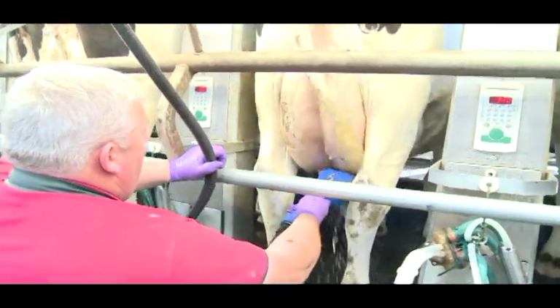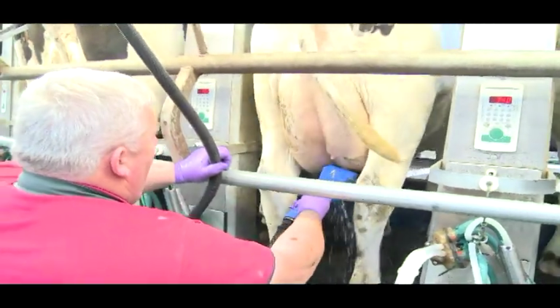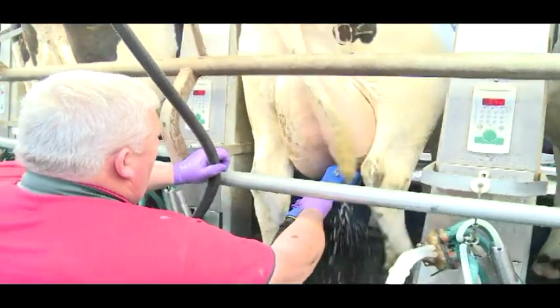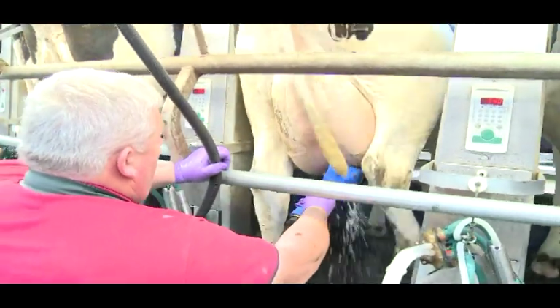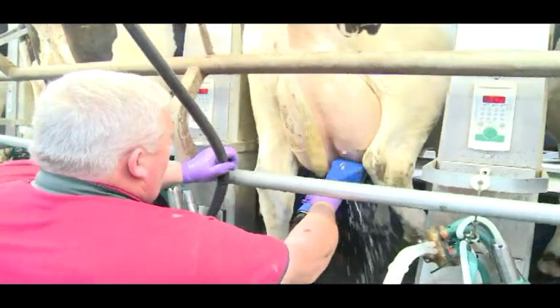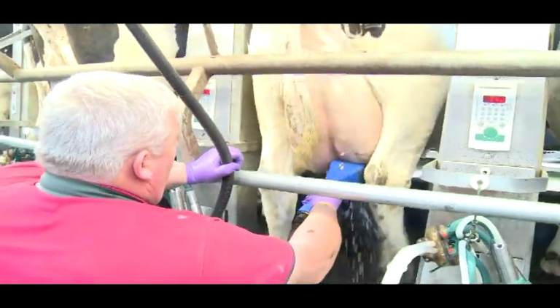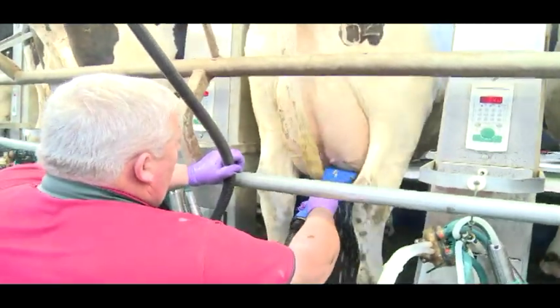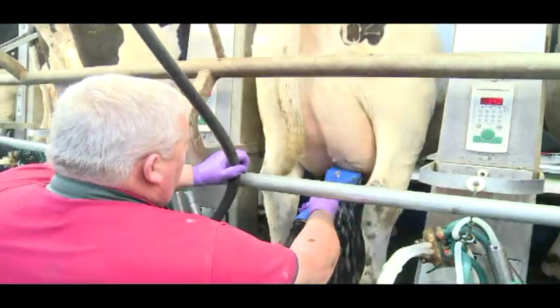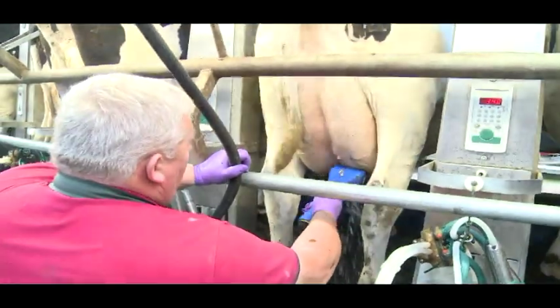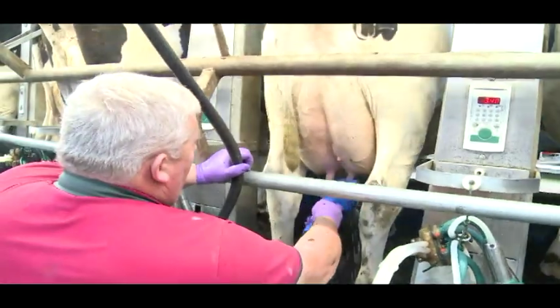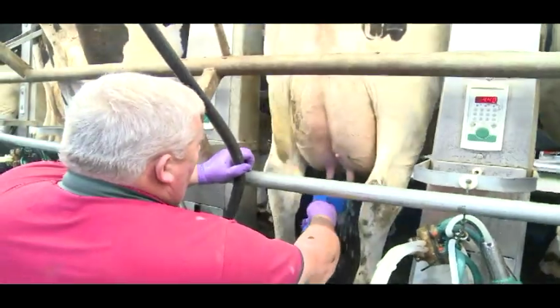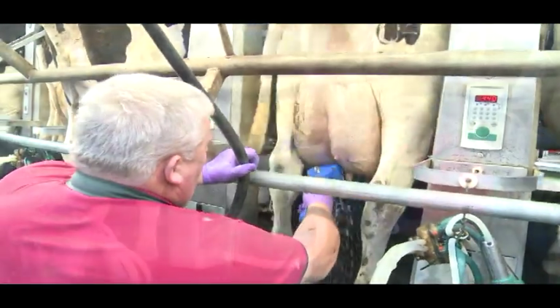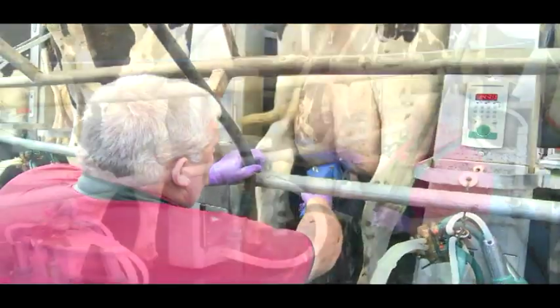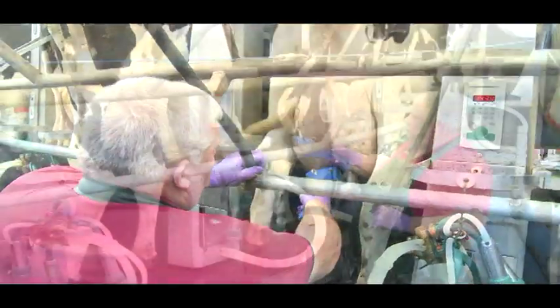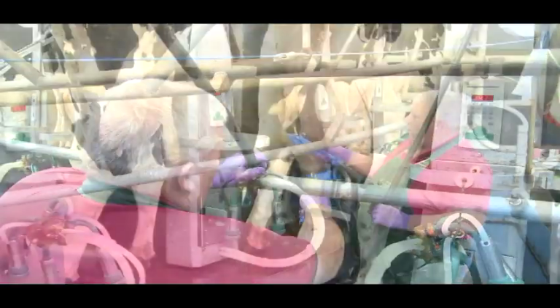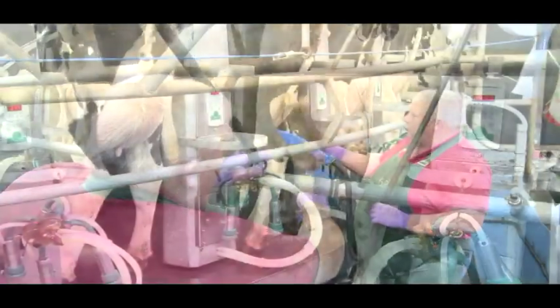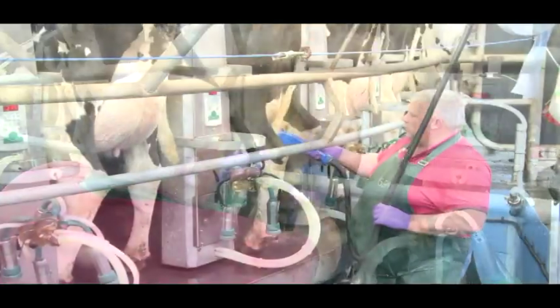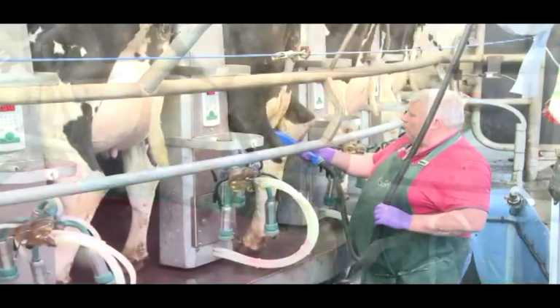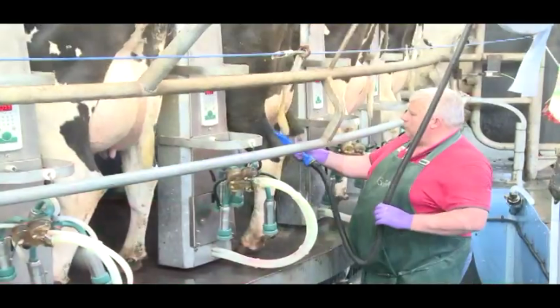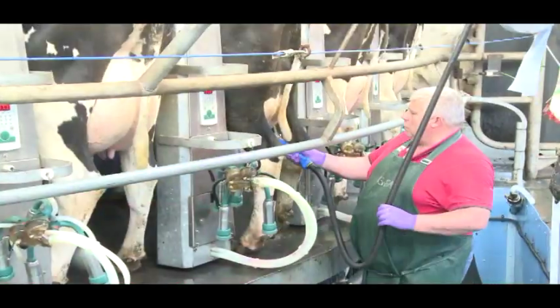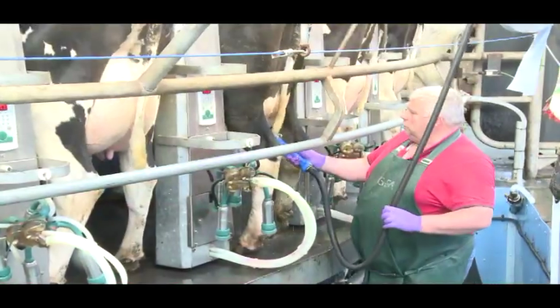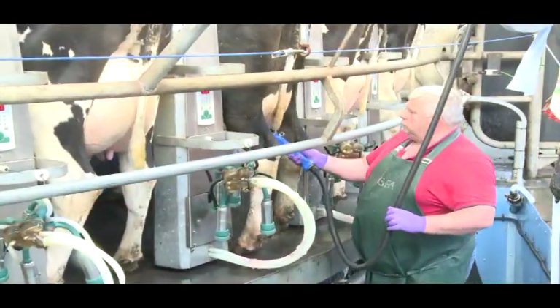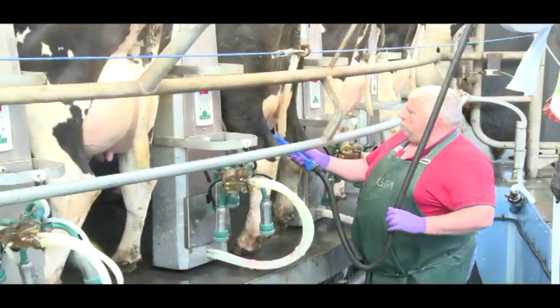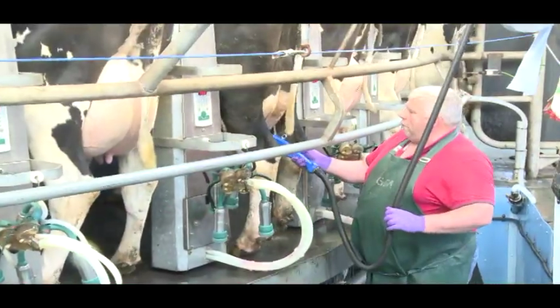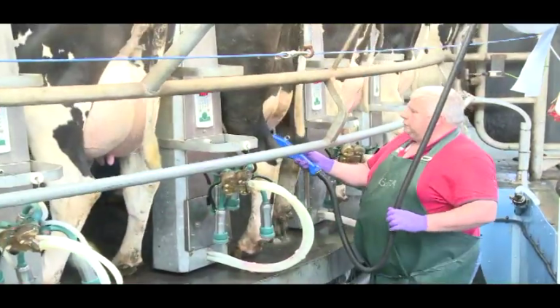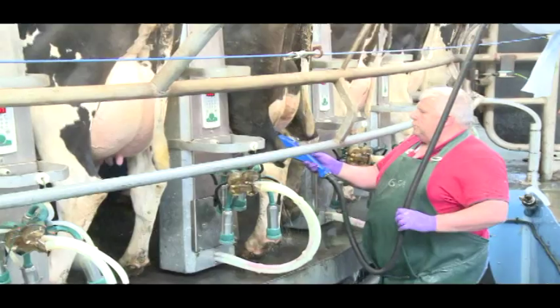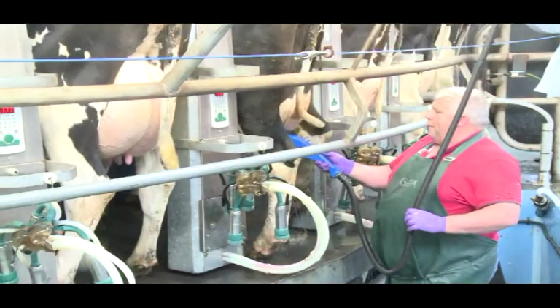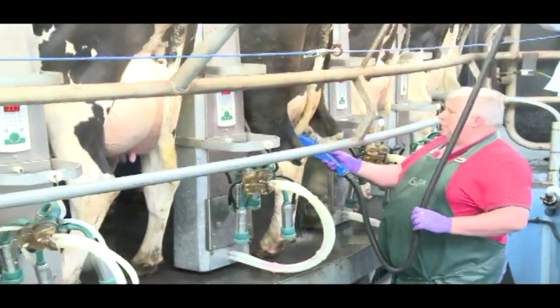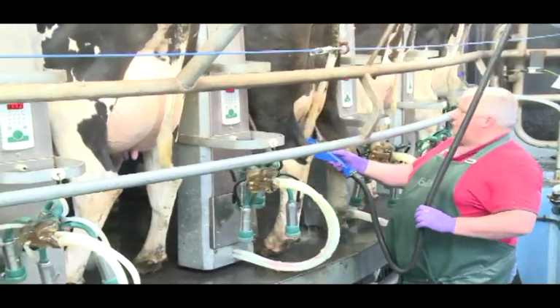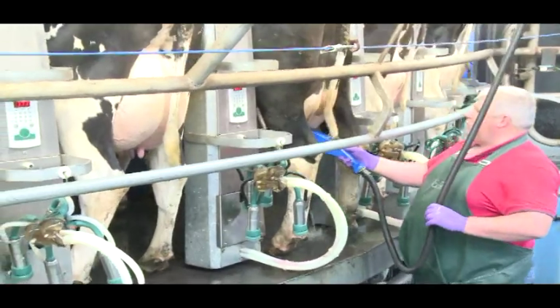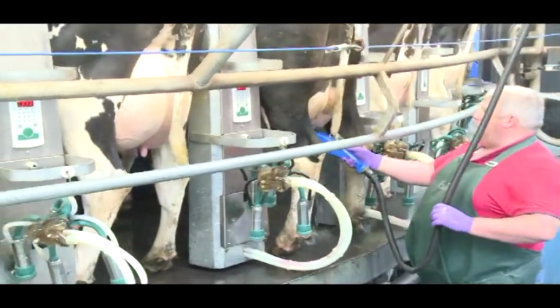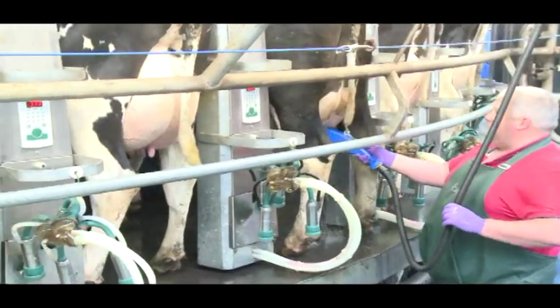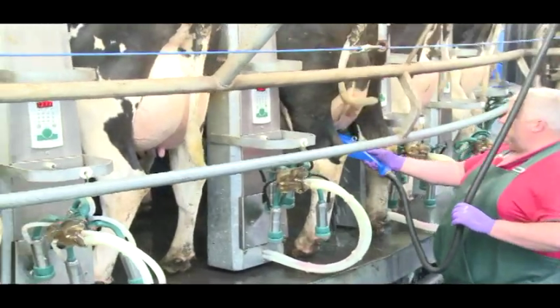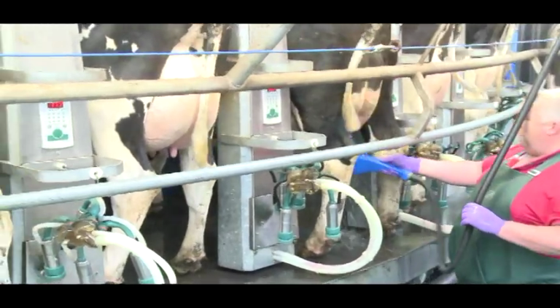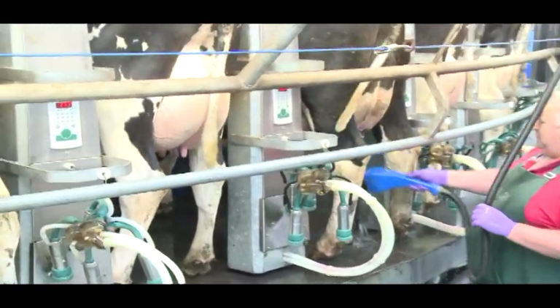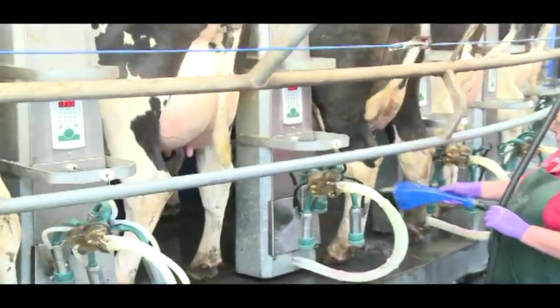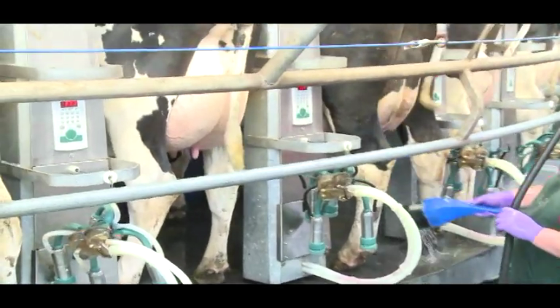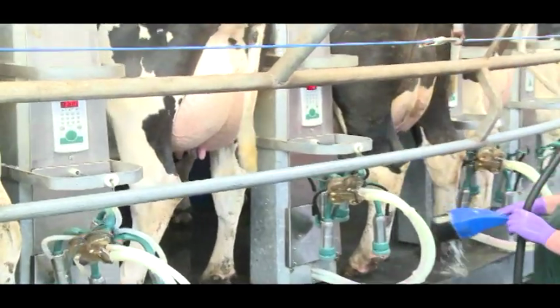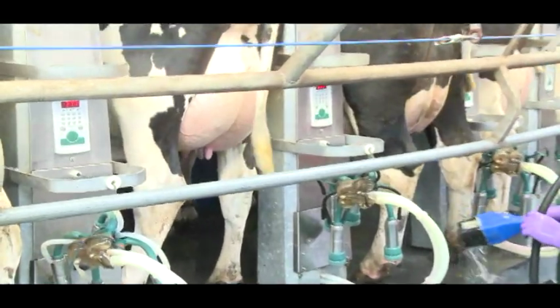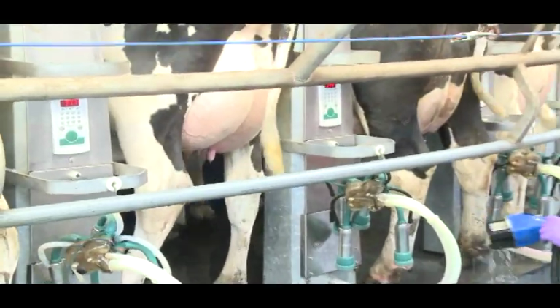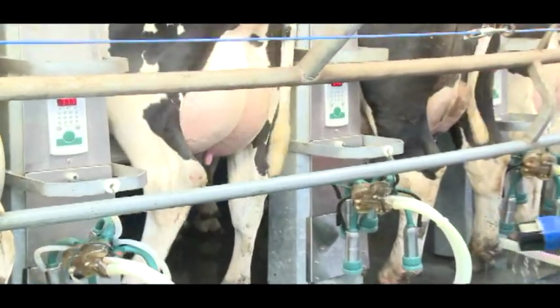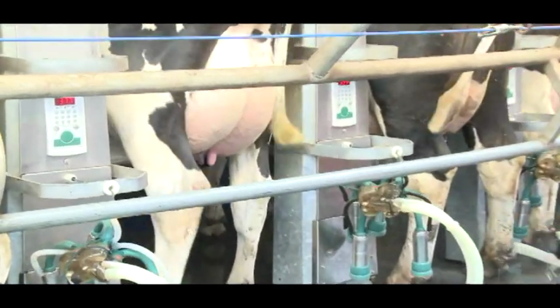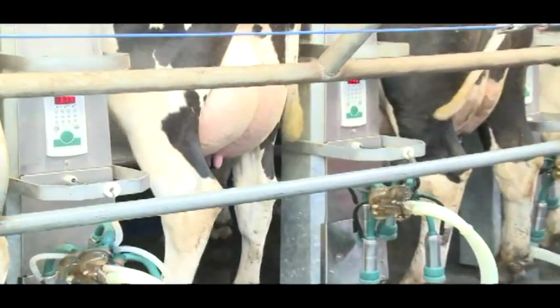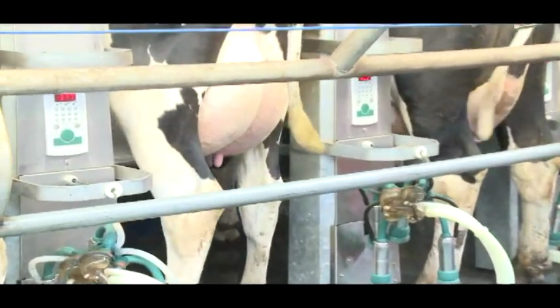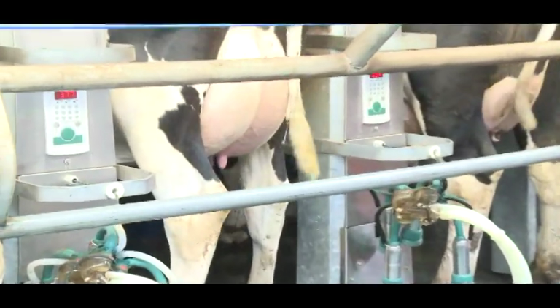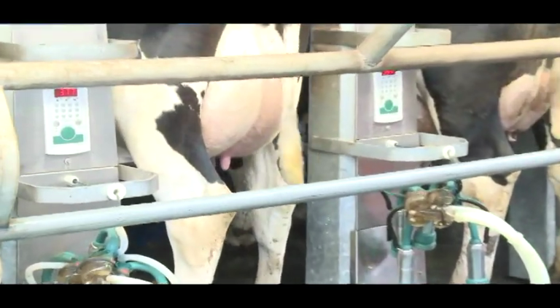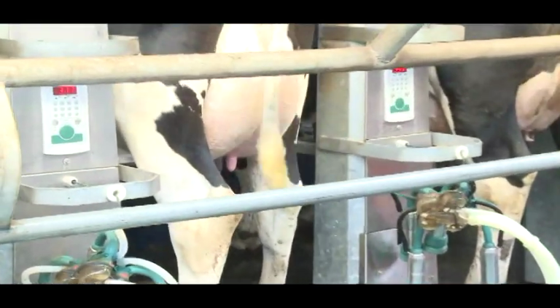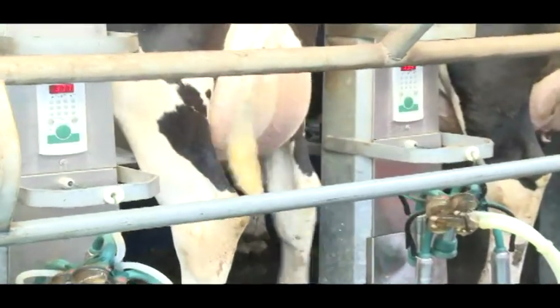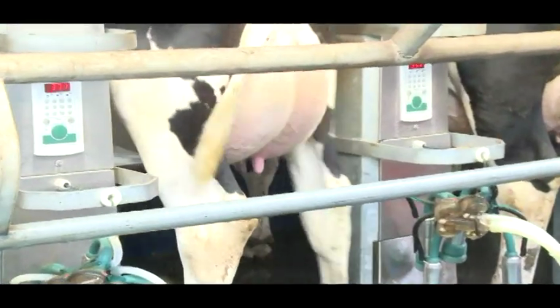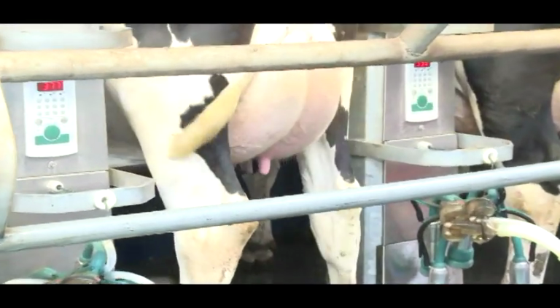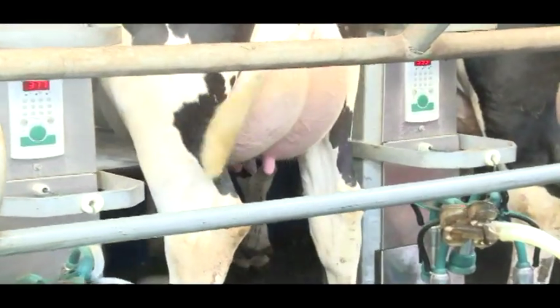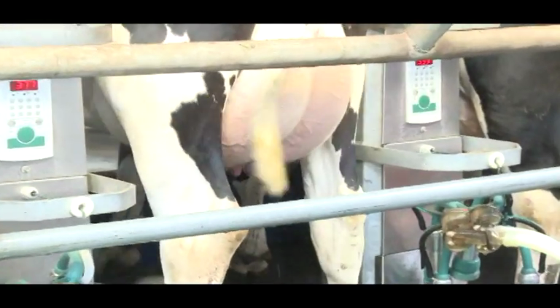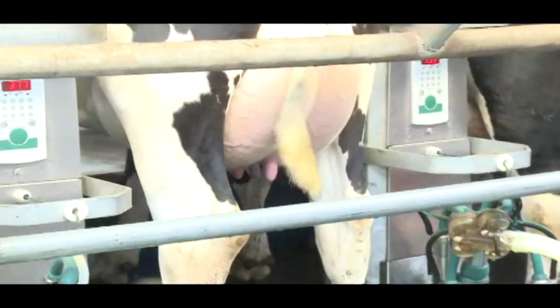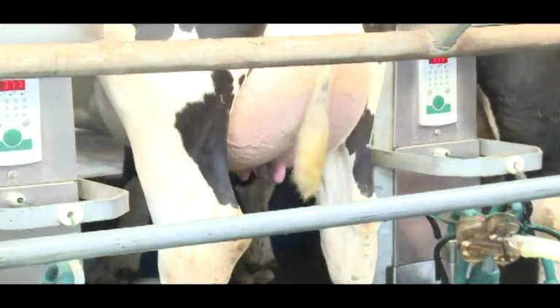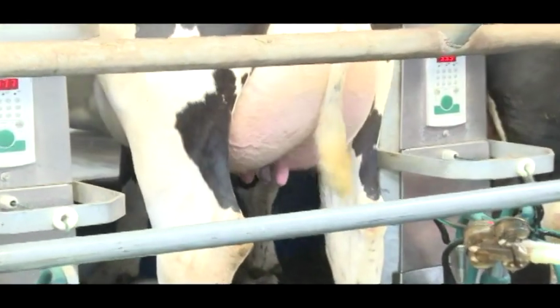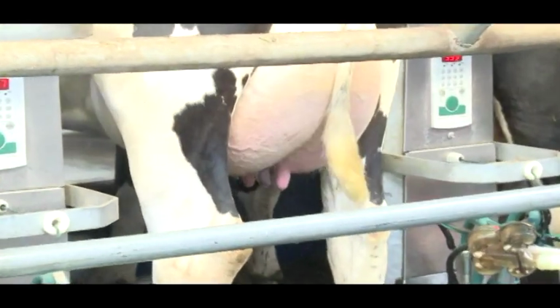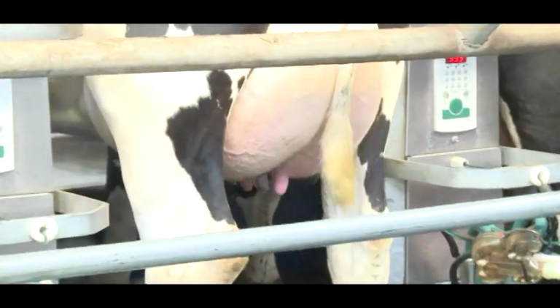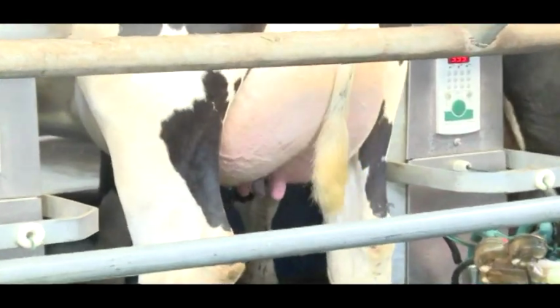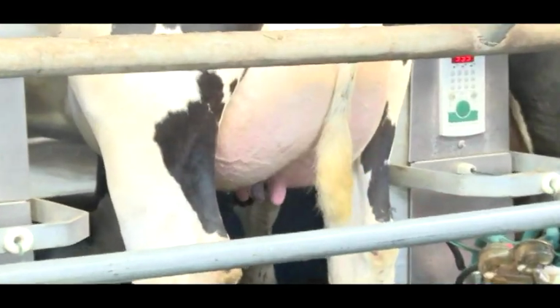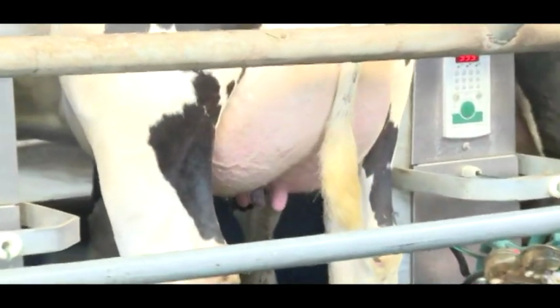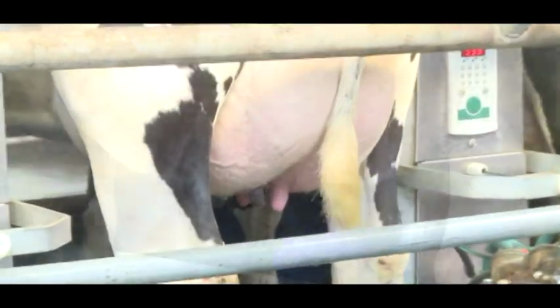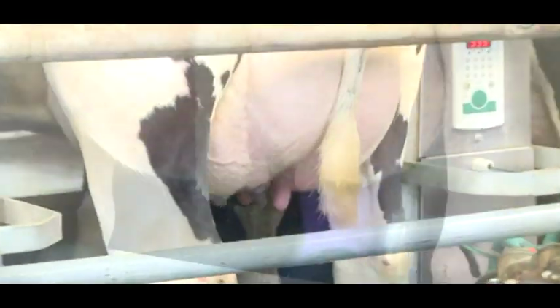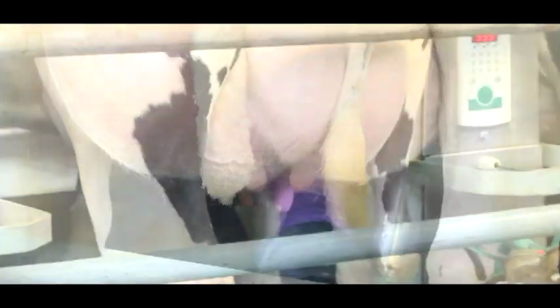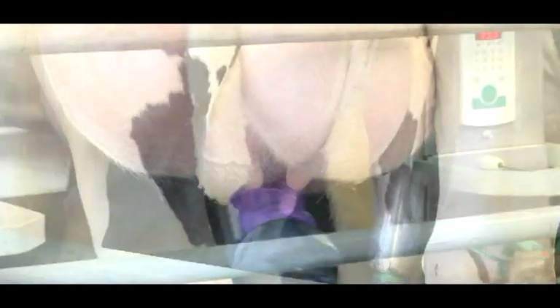The Teat Saniclens system cleanses, sanitises, dries and stimulates your herd's teats in quick time, every time.